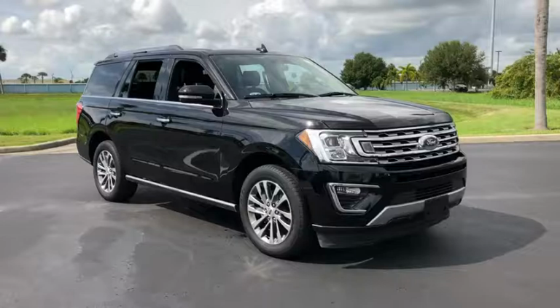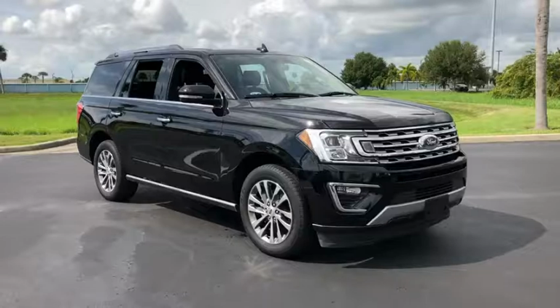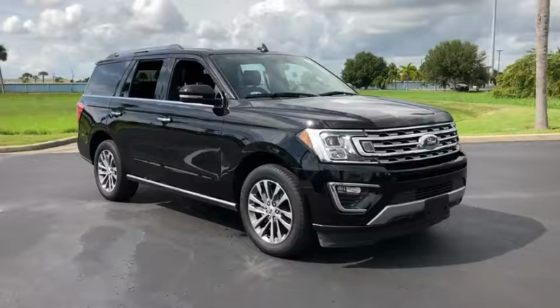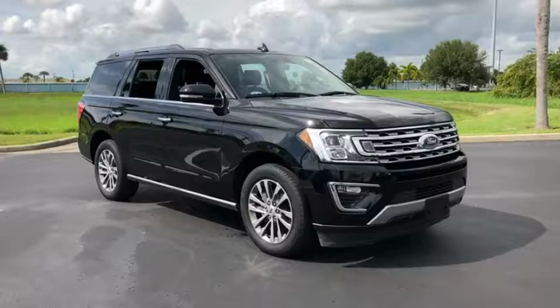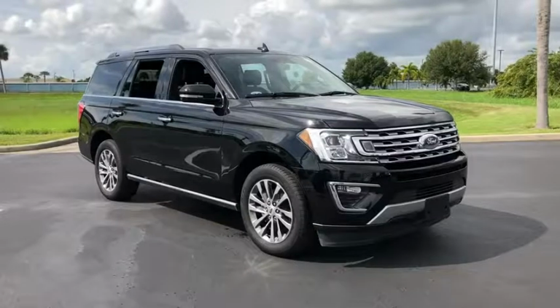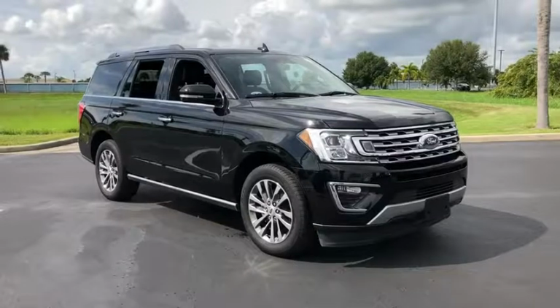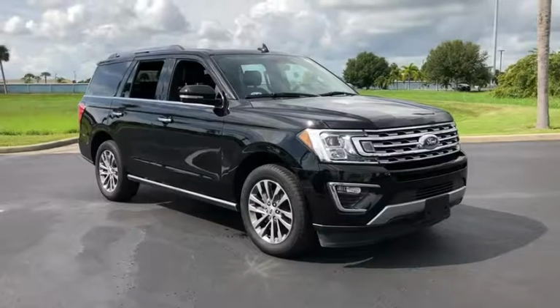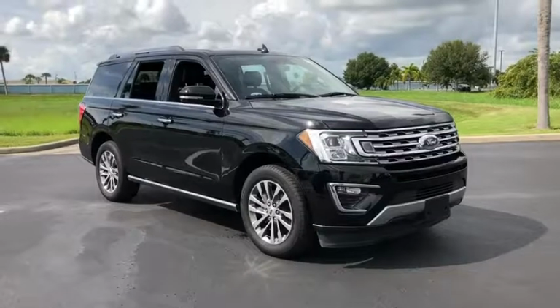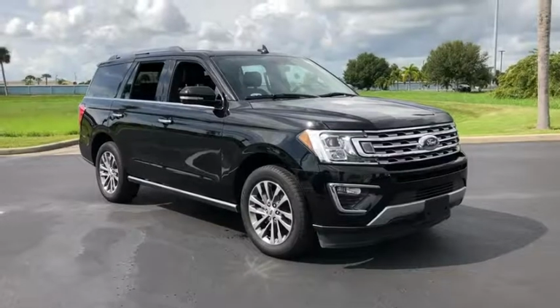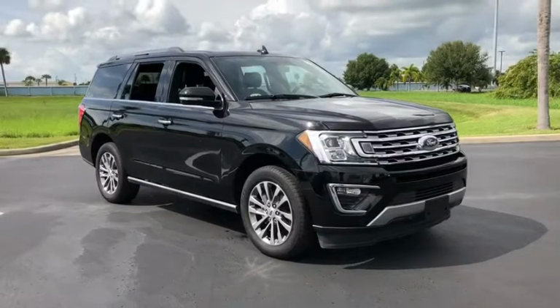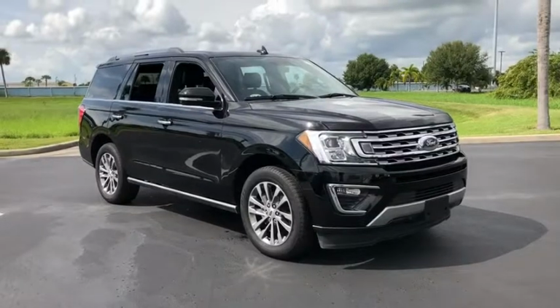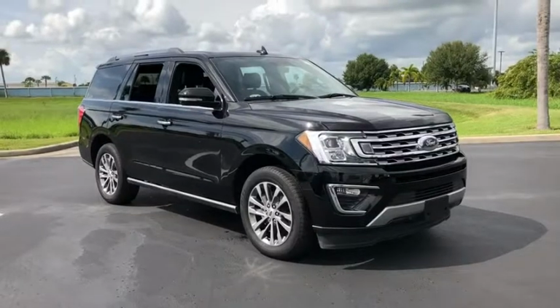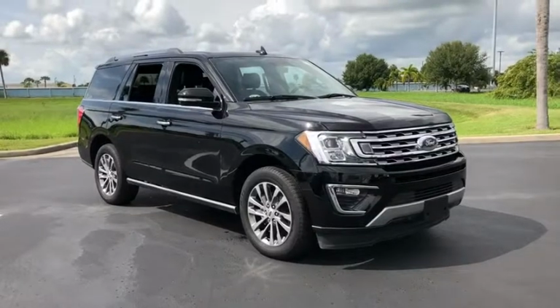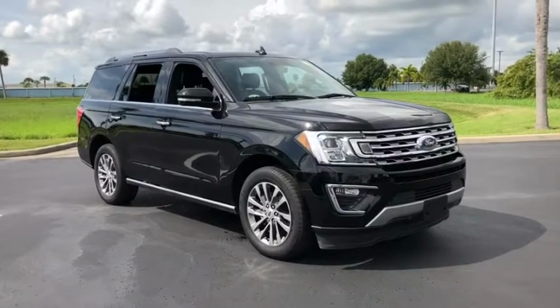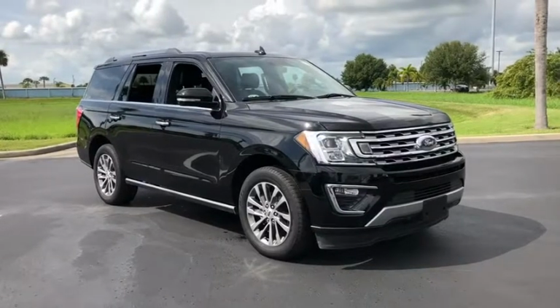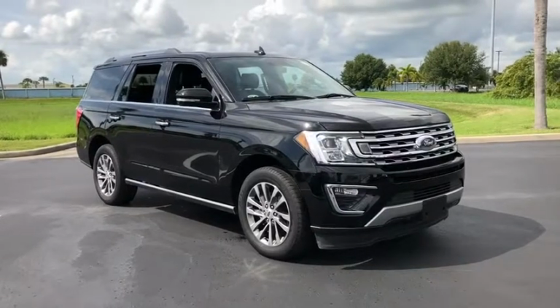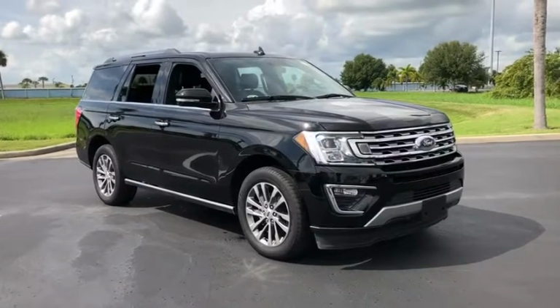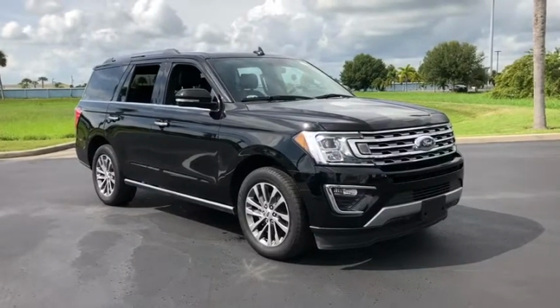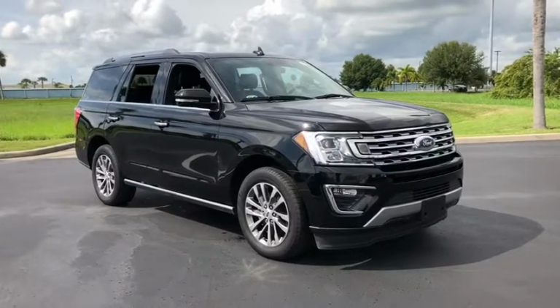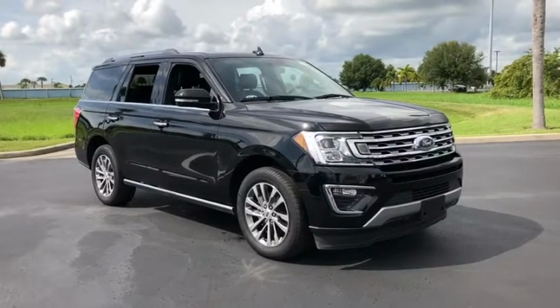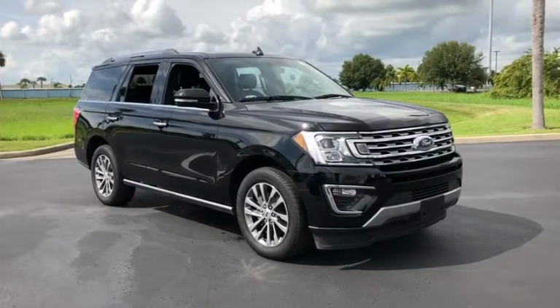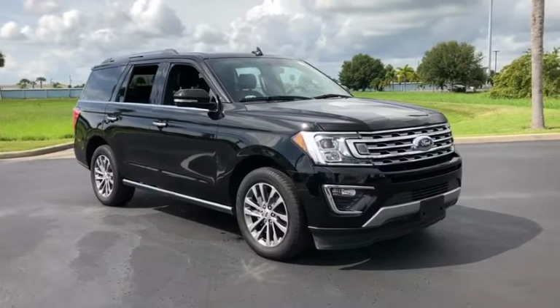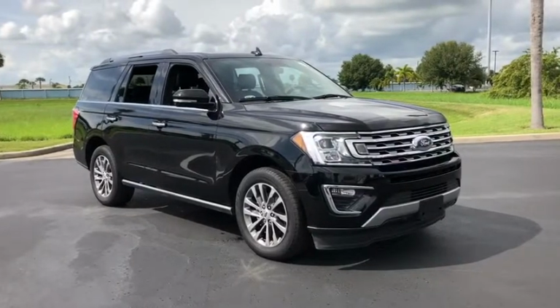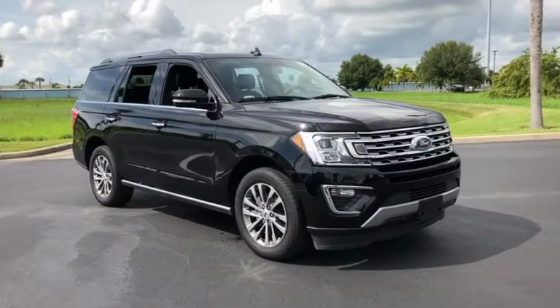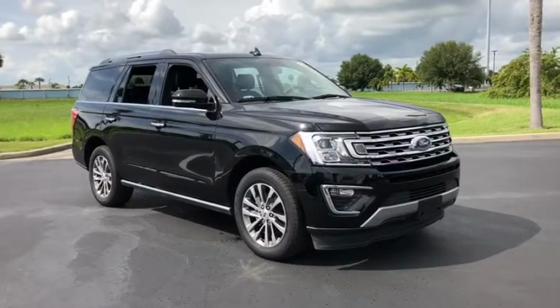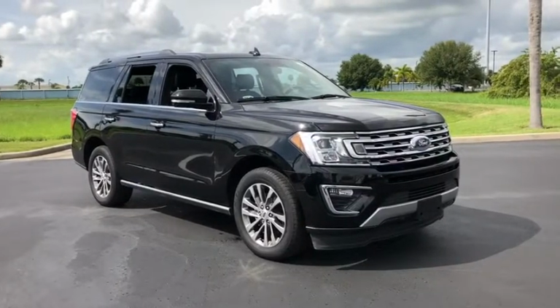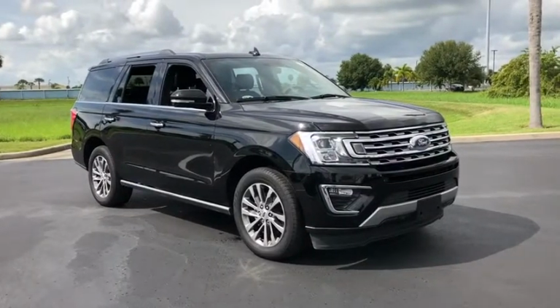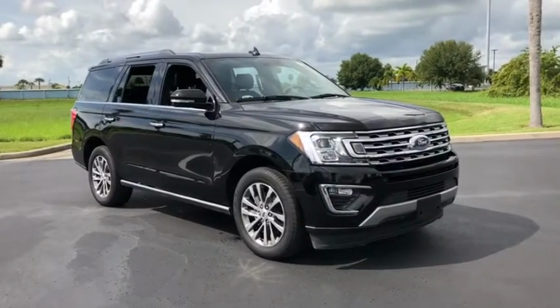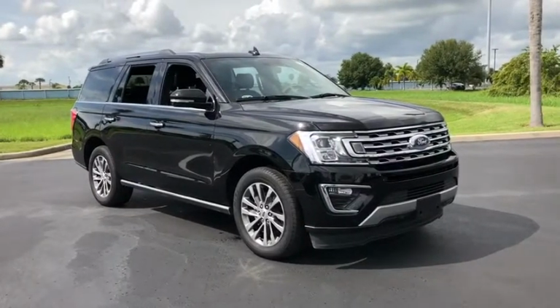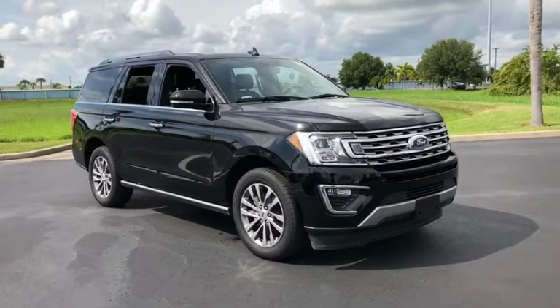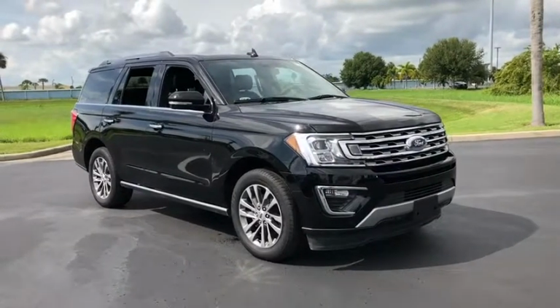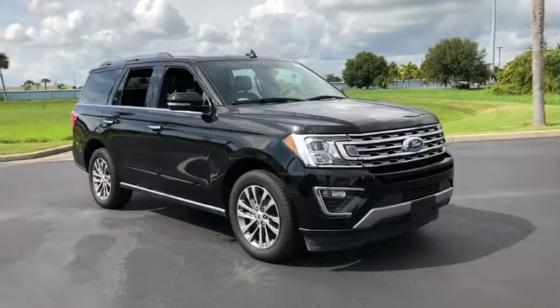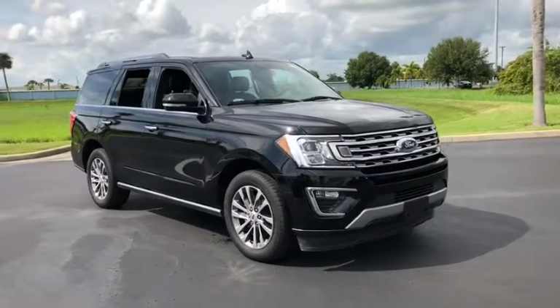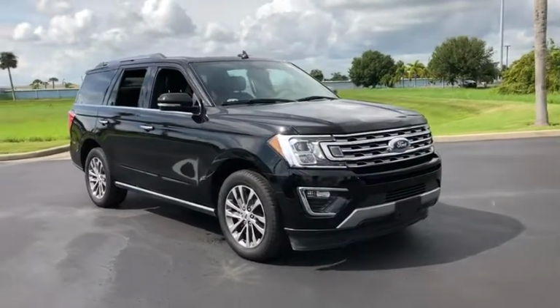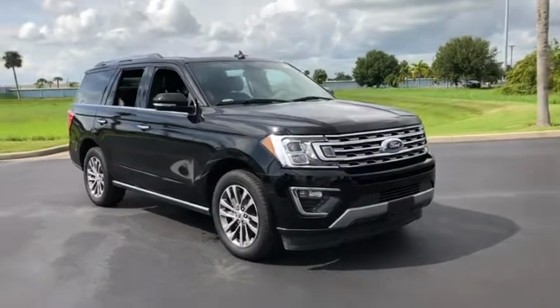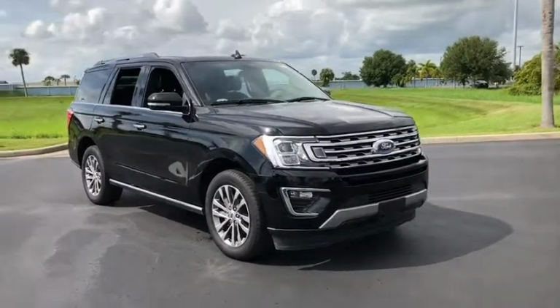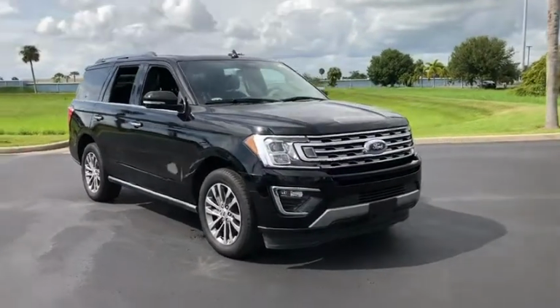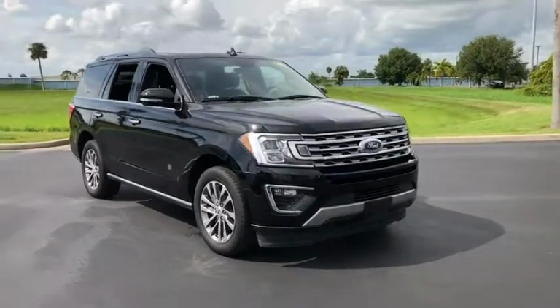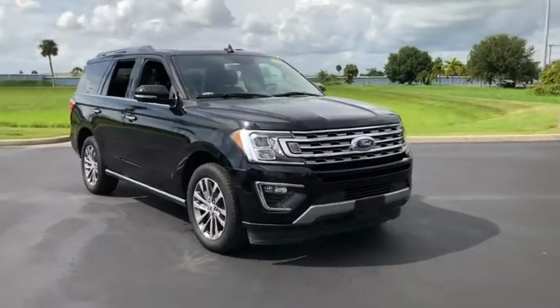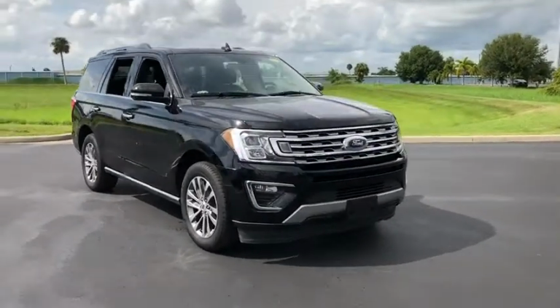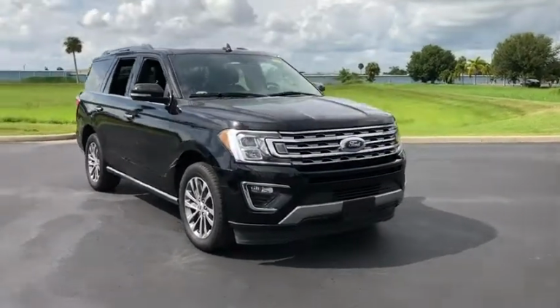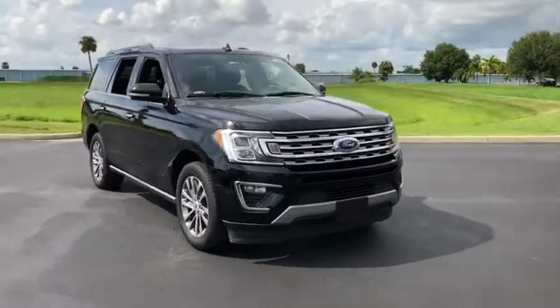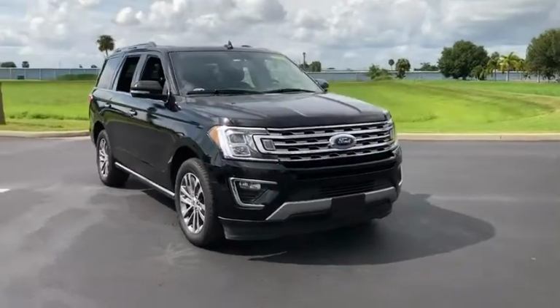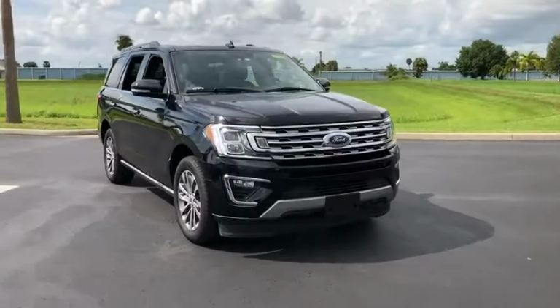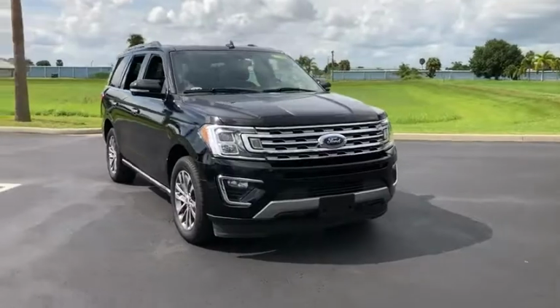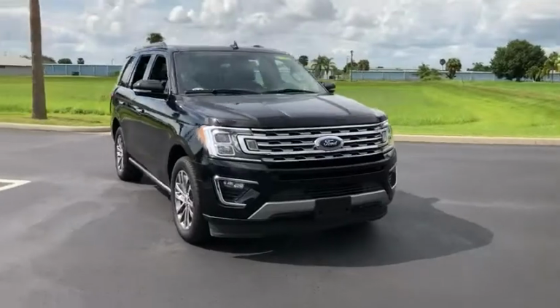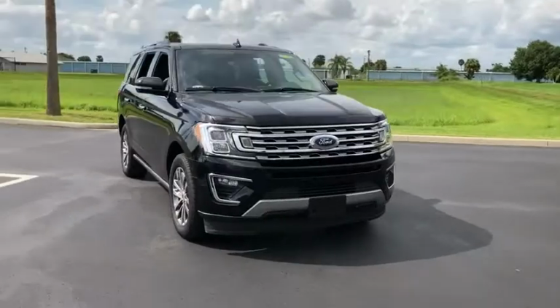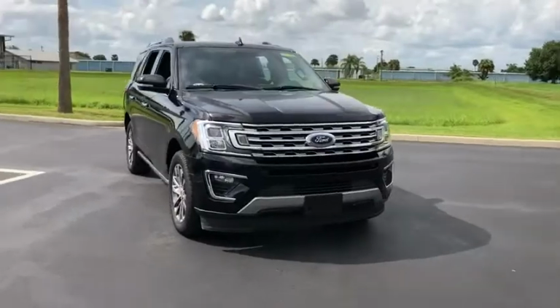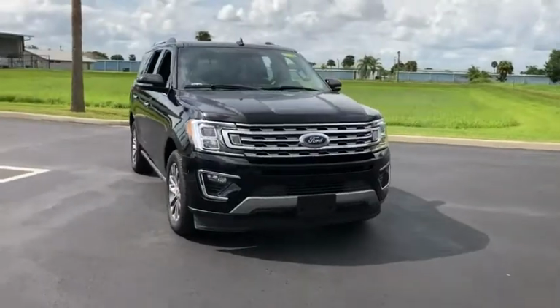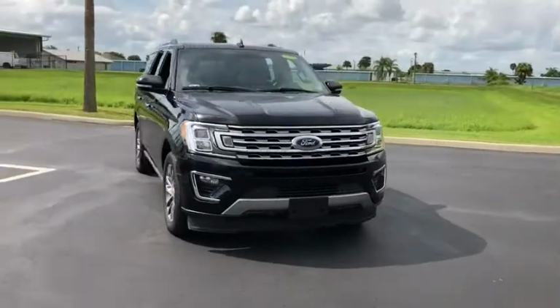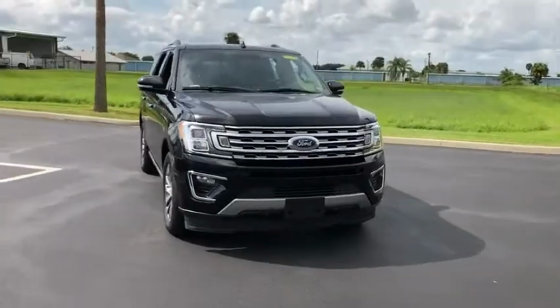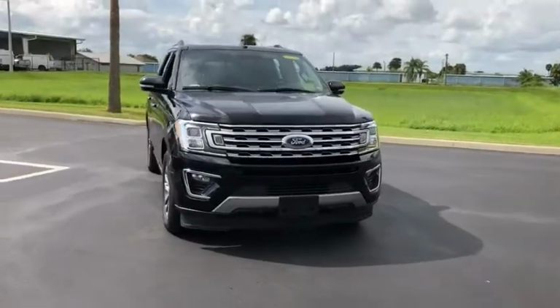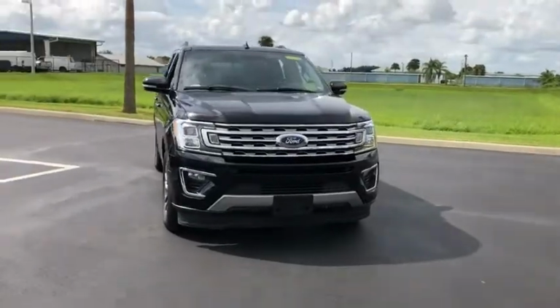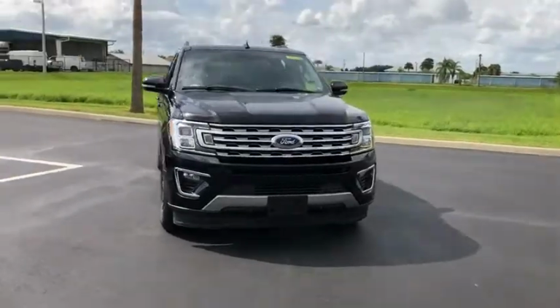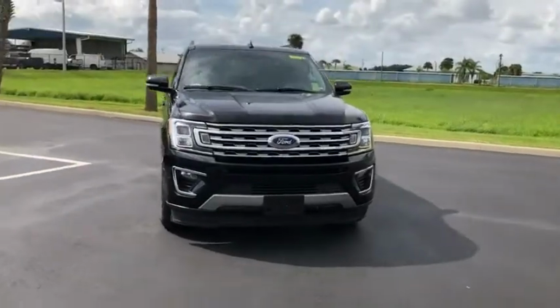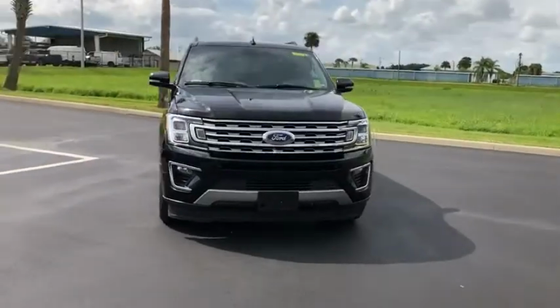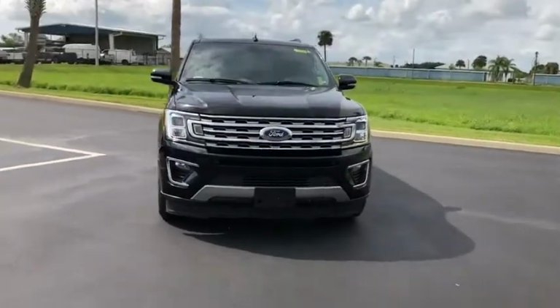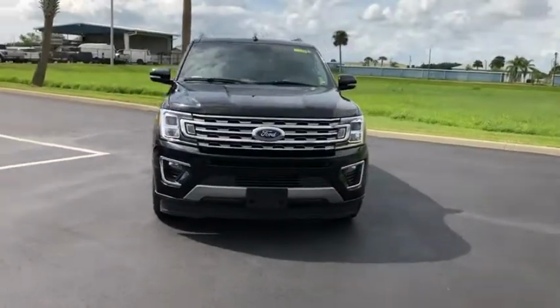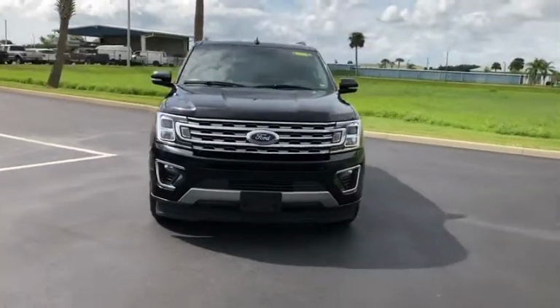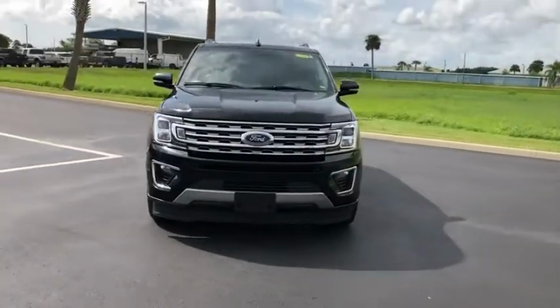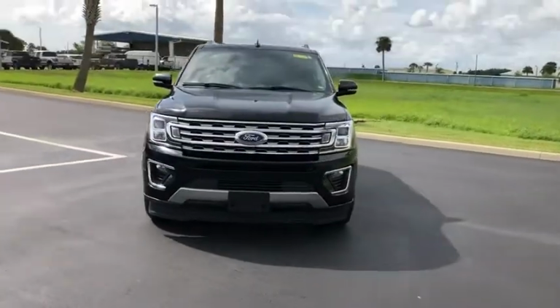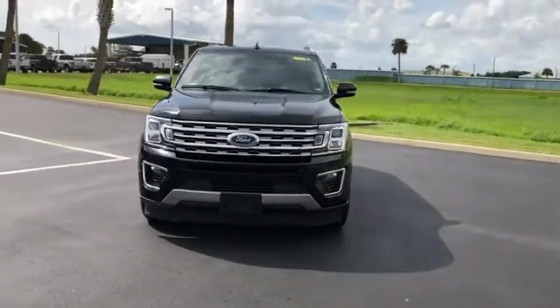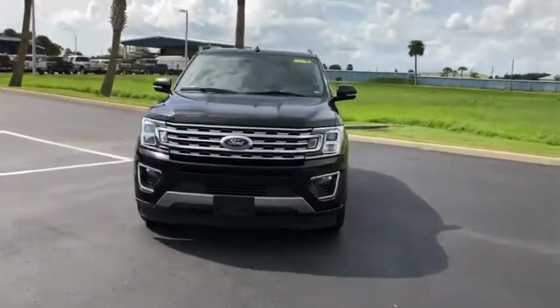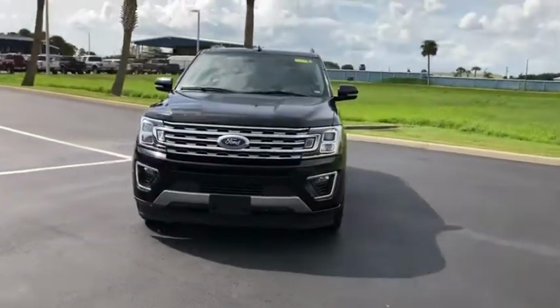Come test drive the 2018 Ford Expedition. Powerful, controlled, resourceful. Expedition.